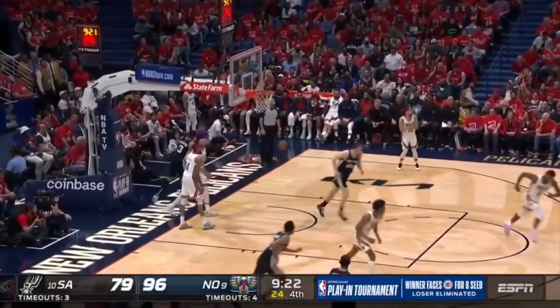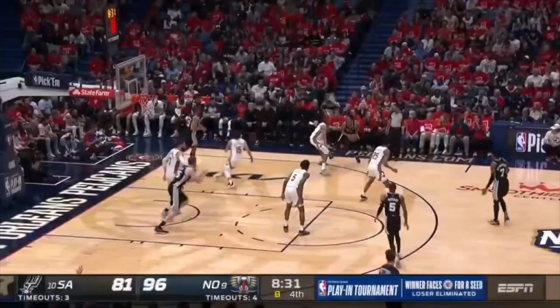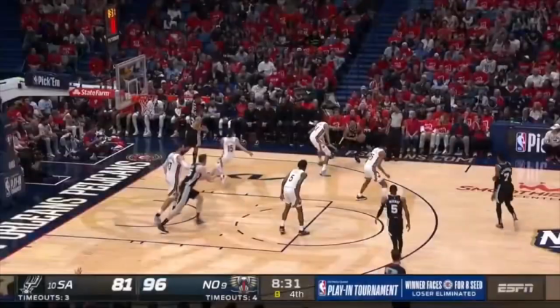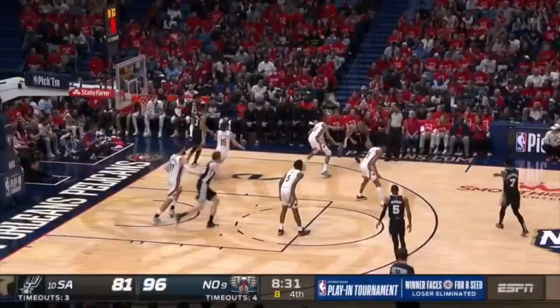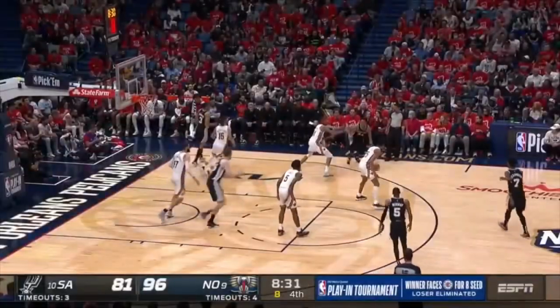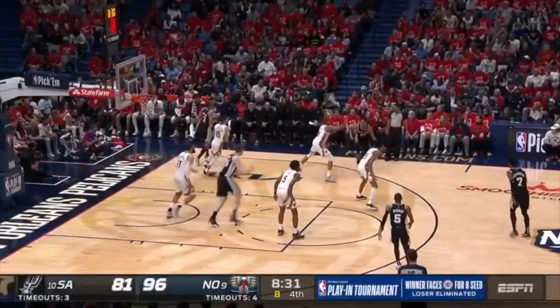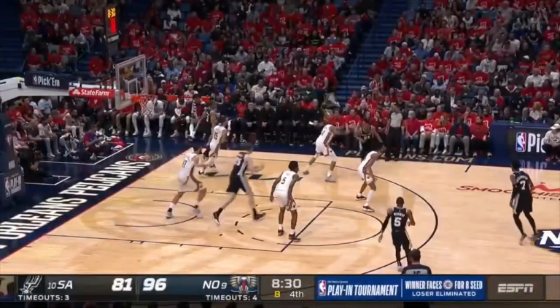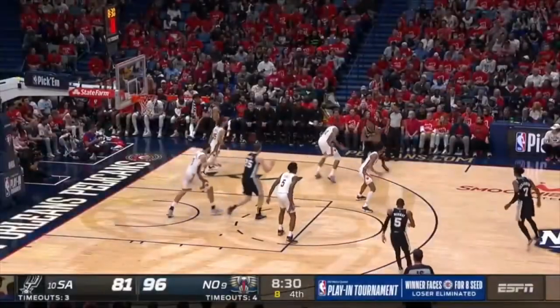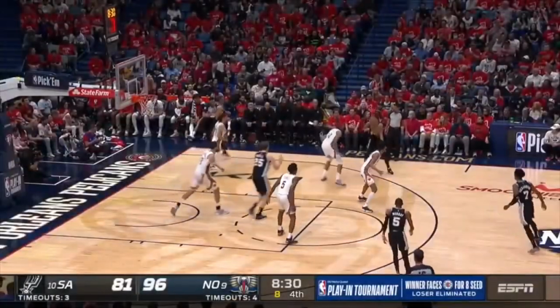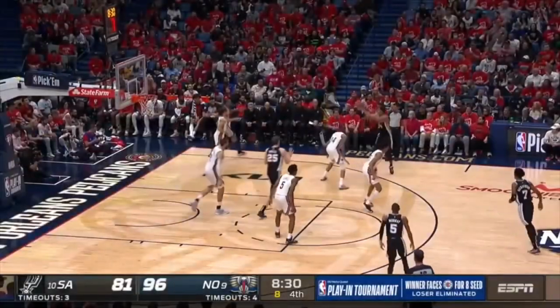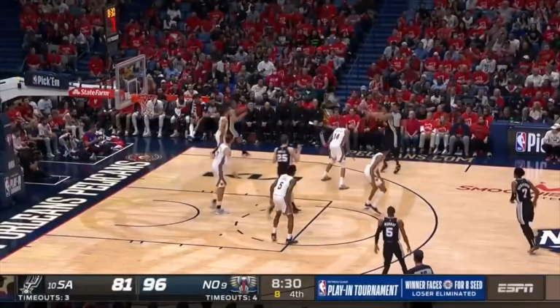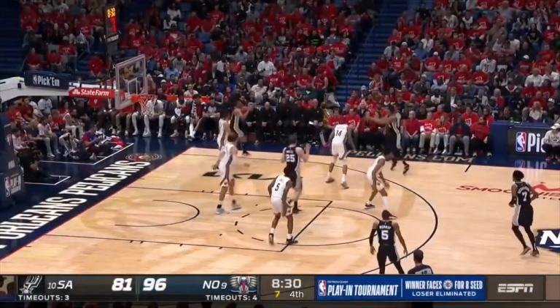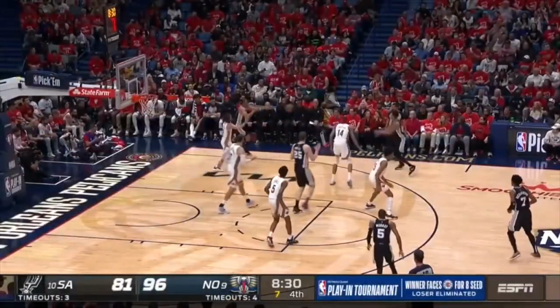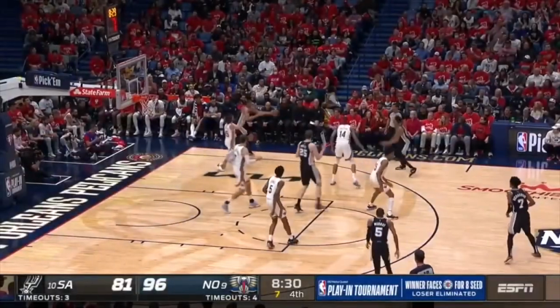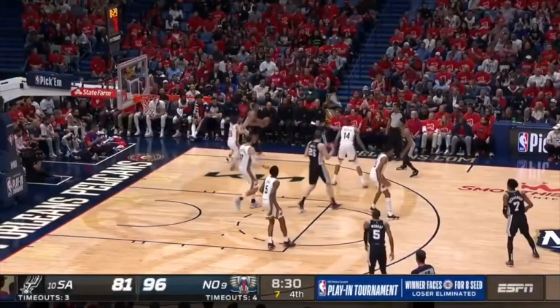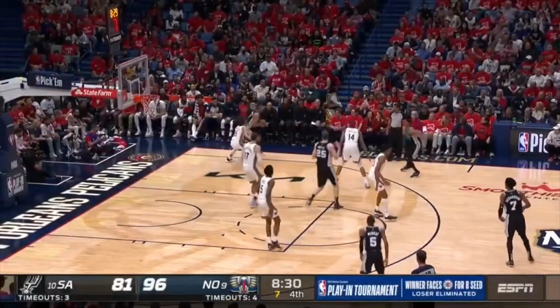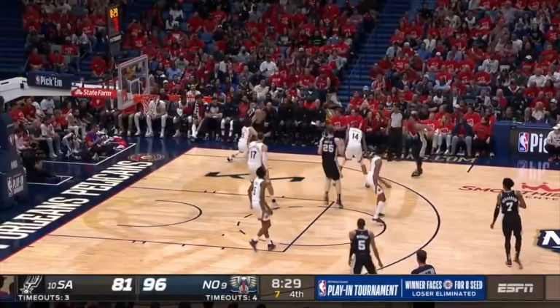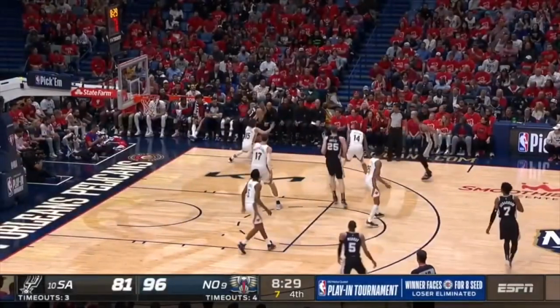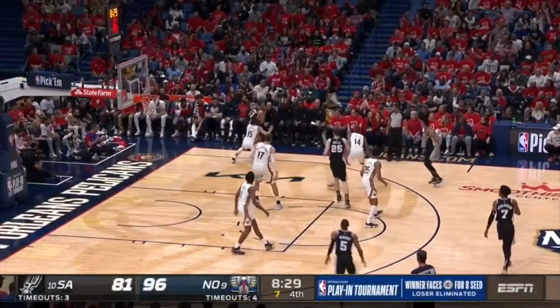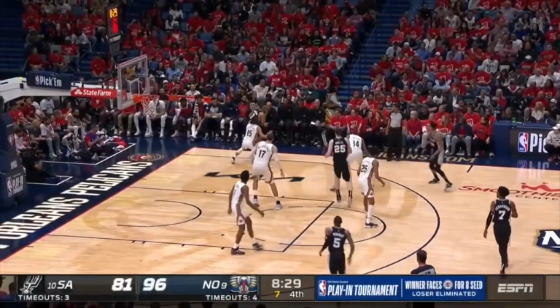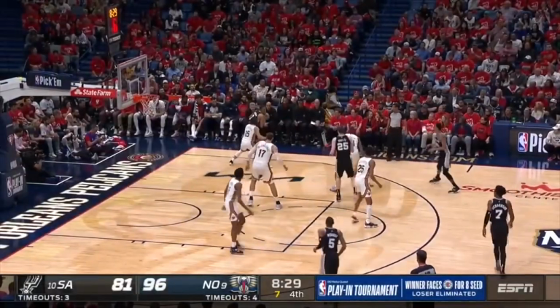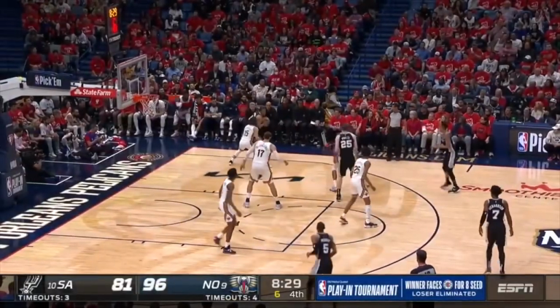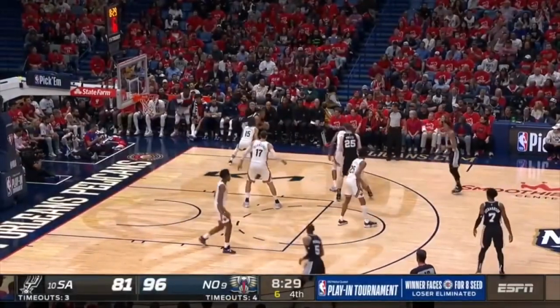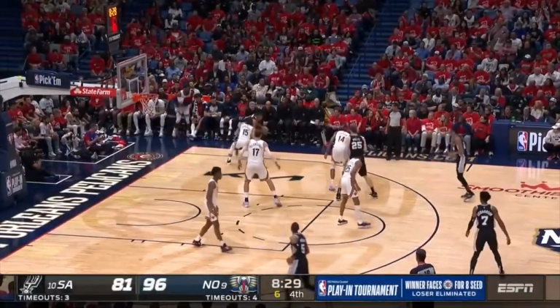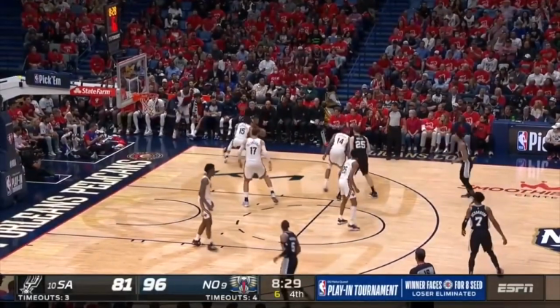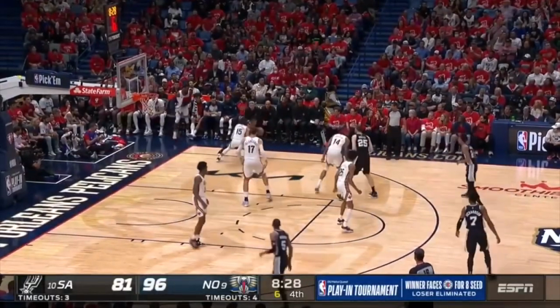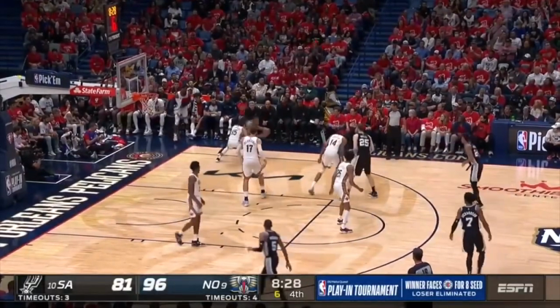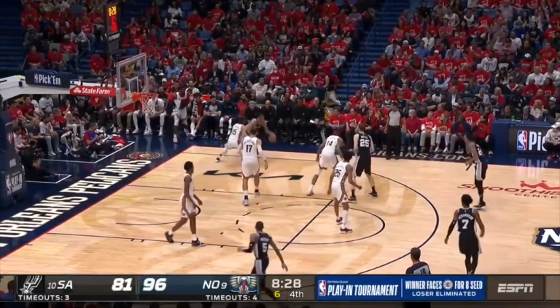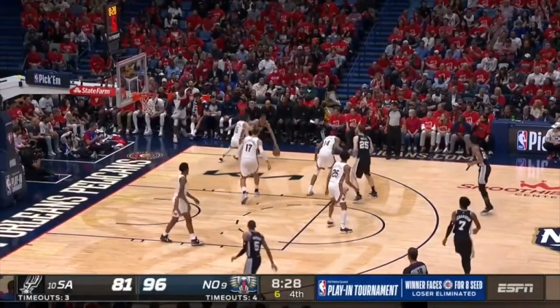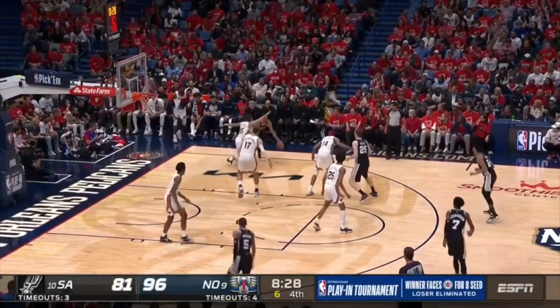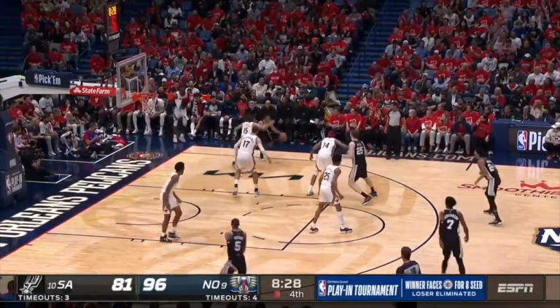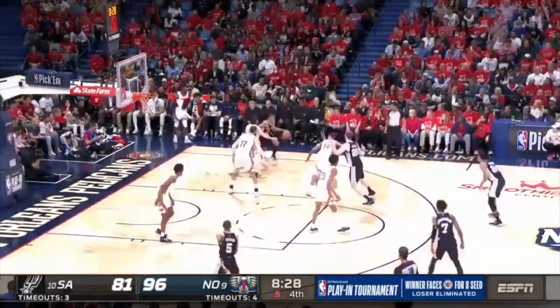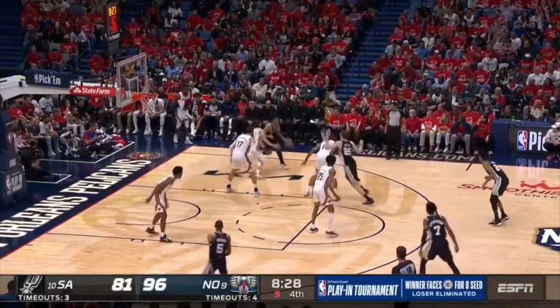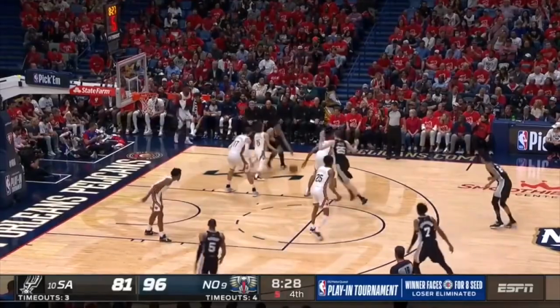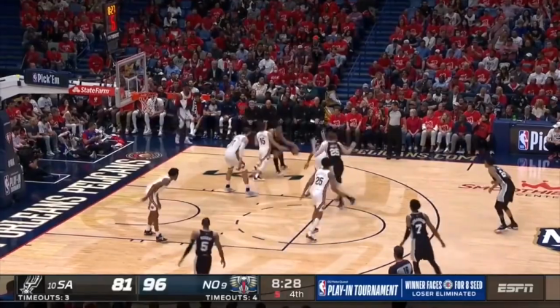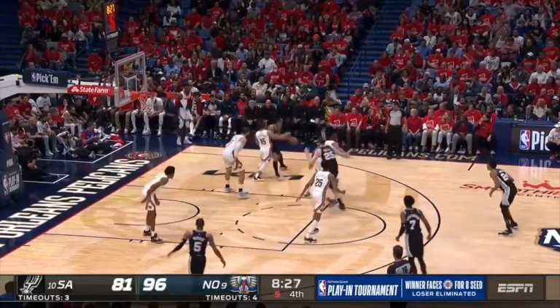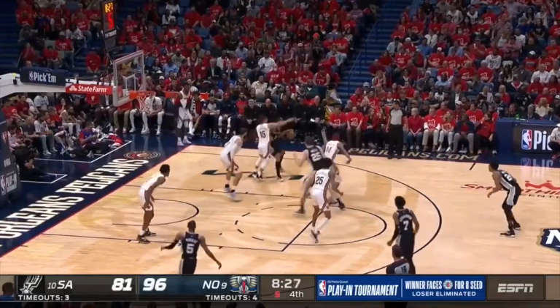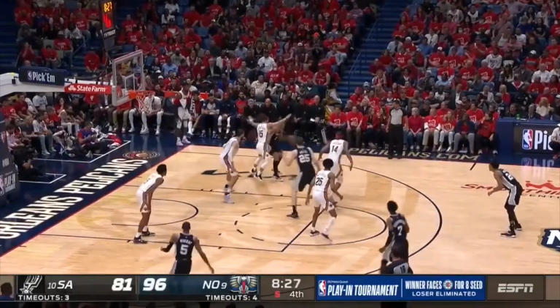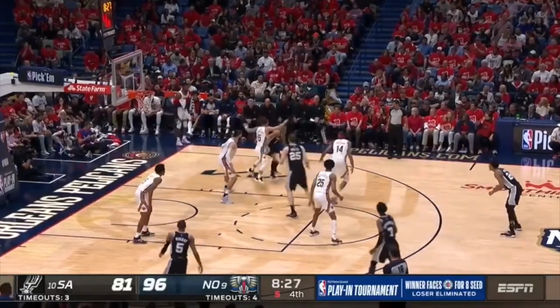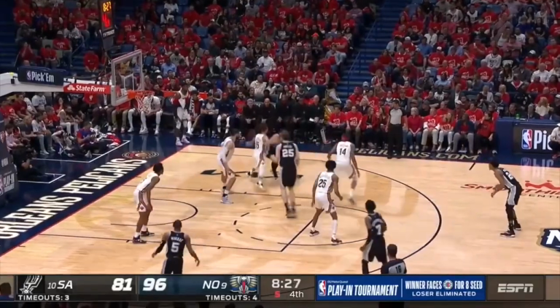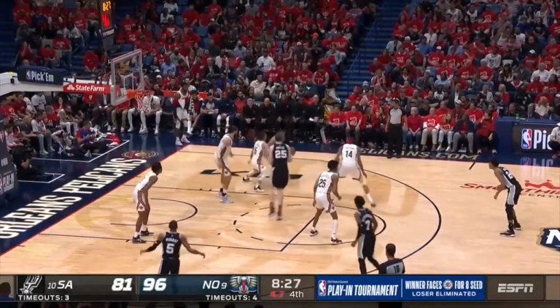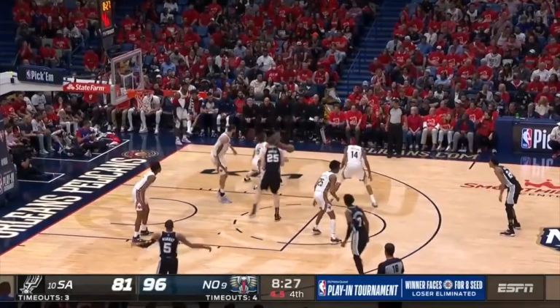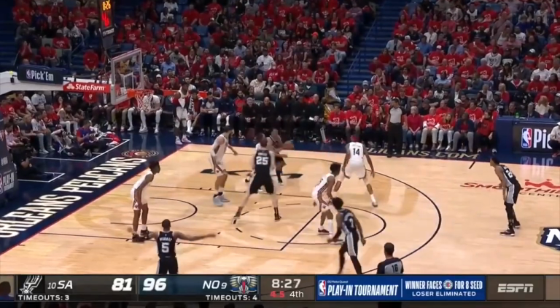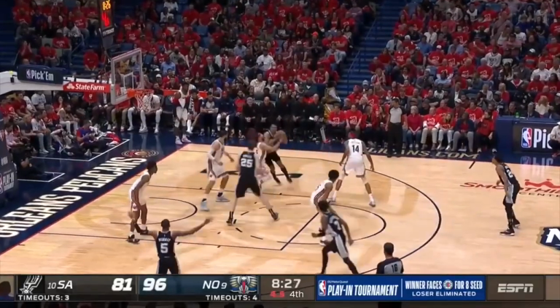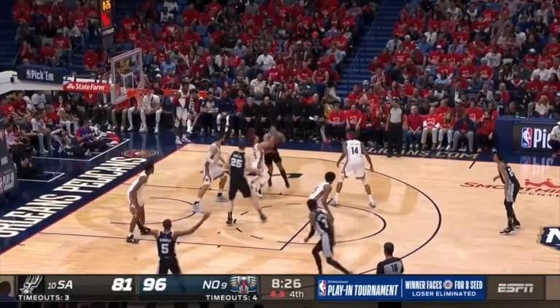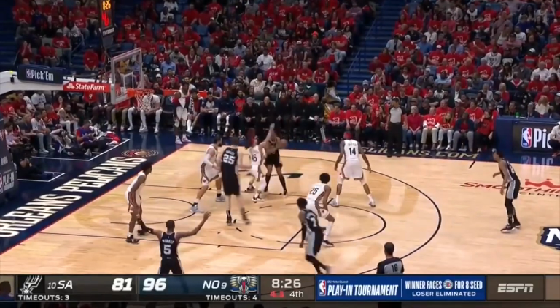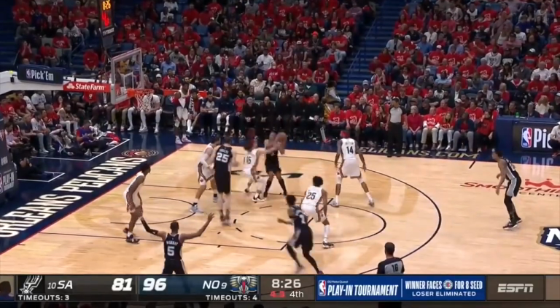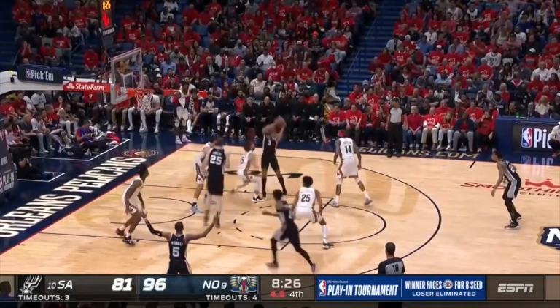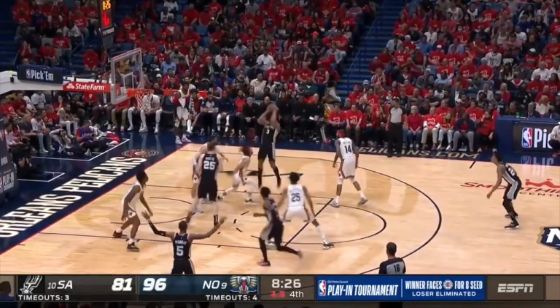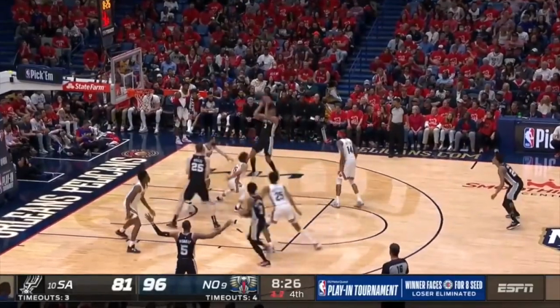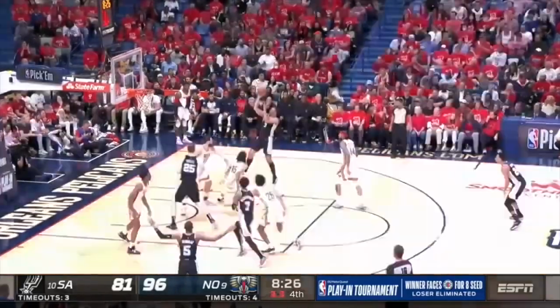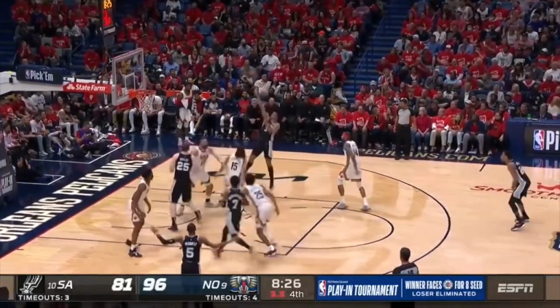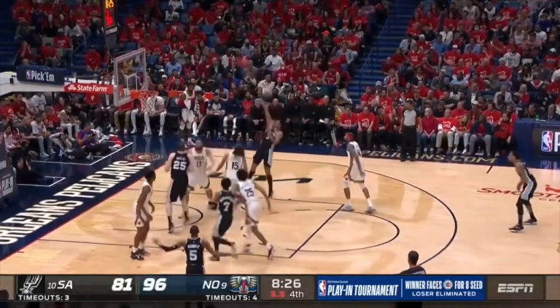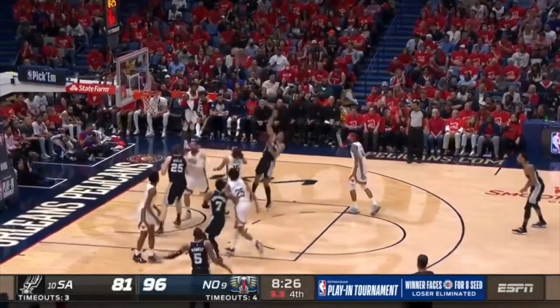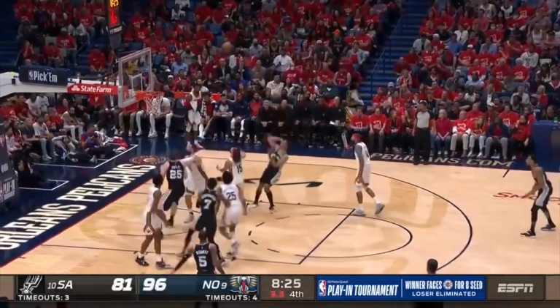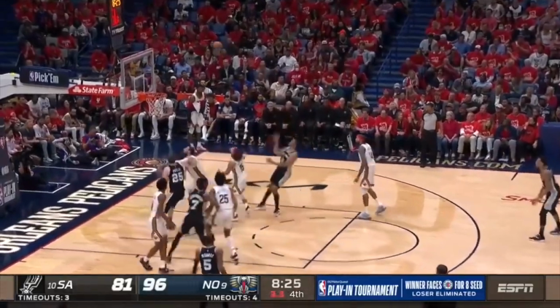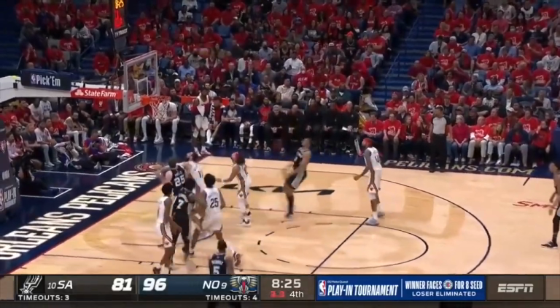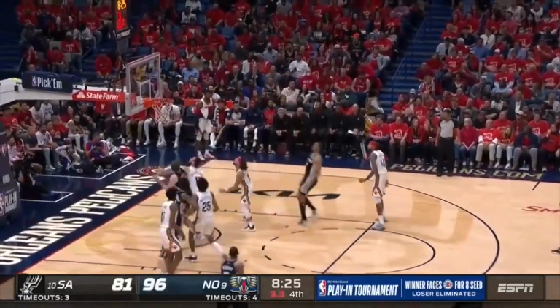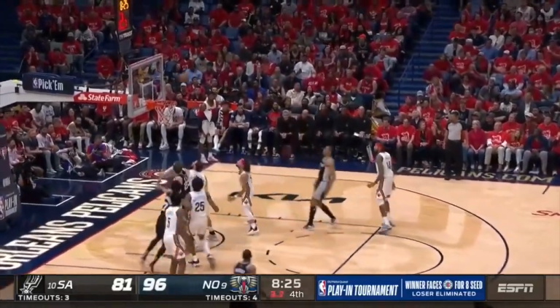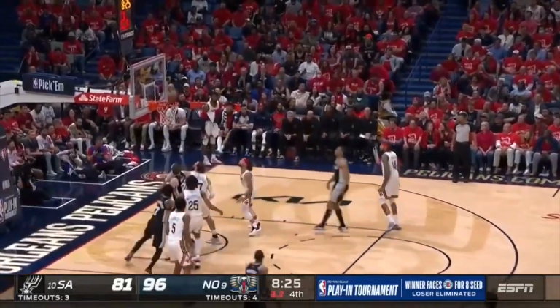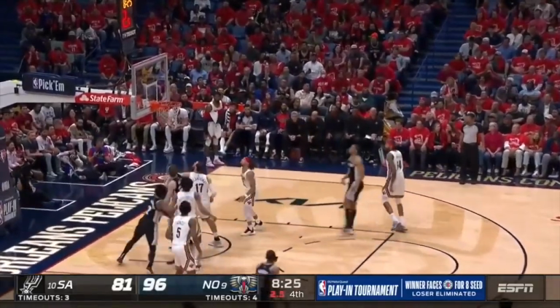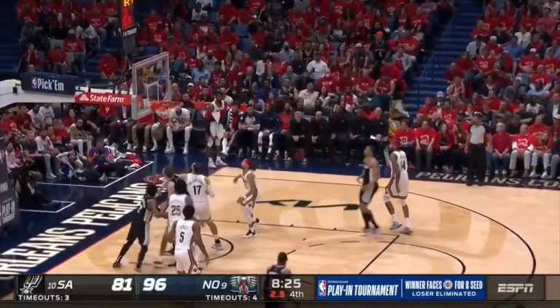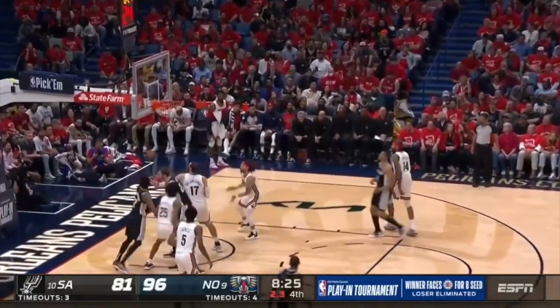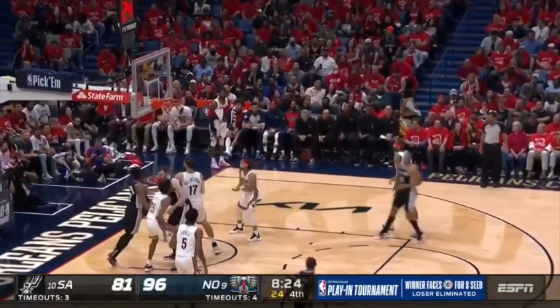Johnson attacked Nance twice off switches, he bullied Alvarado, and then ran a small dribble handoff with Richardson.